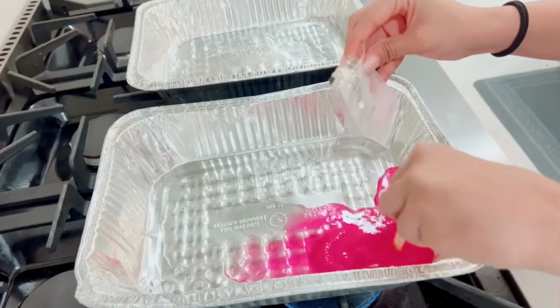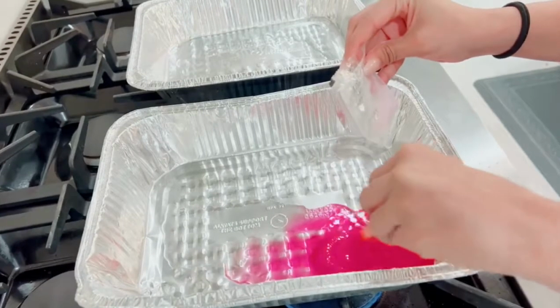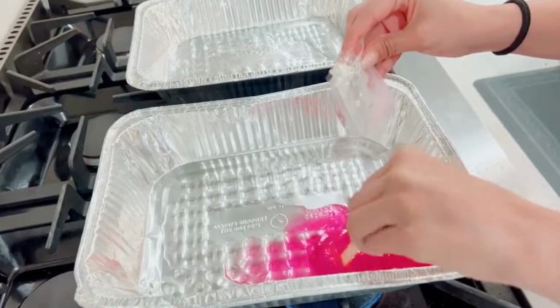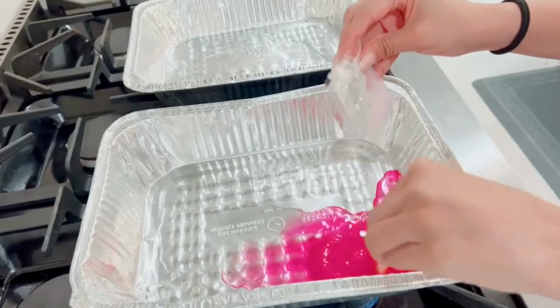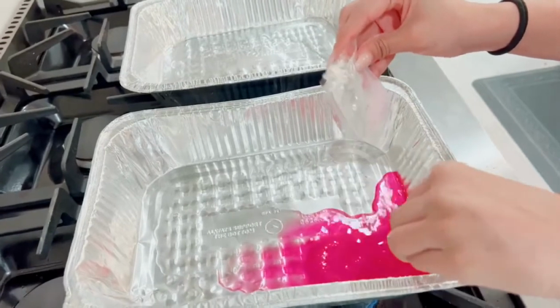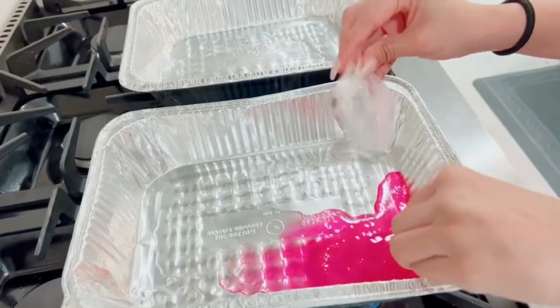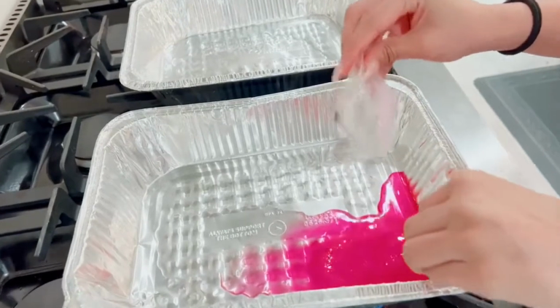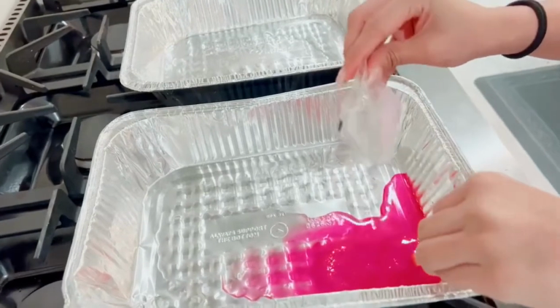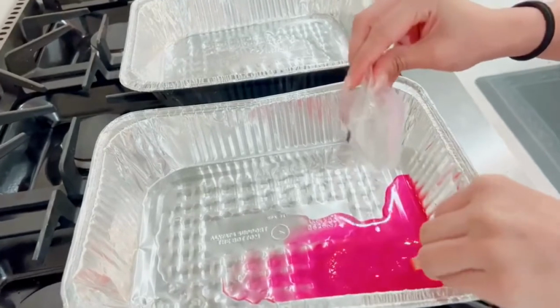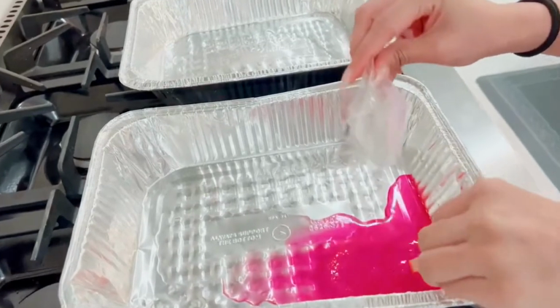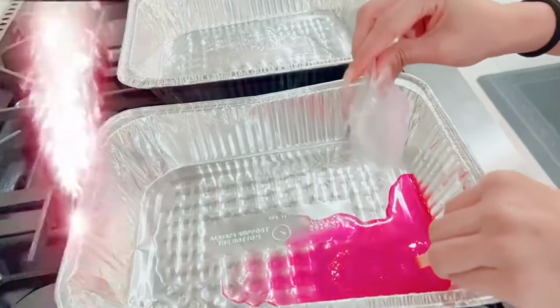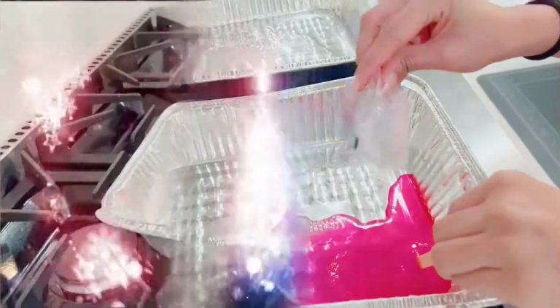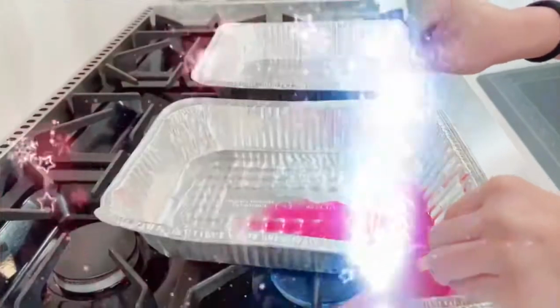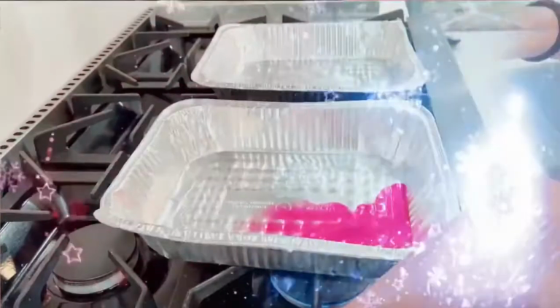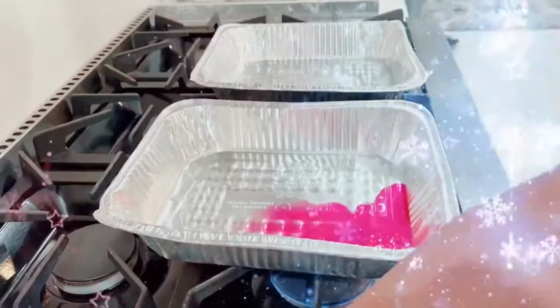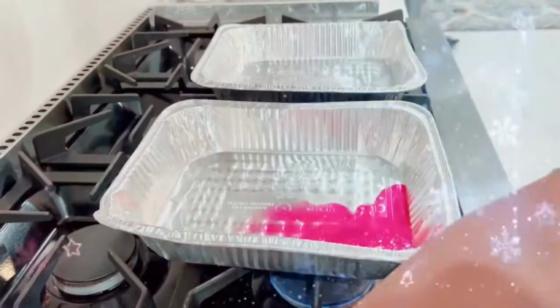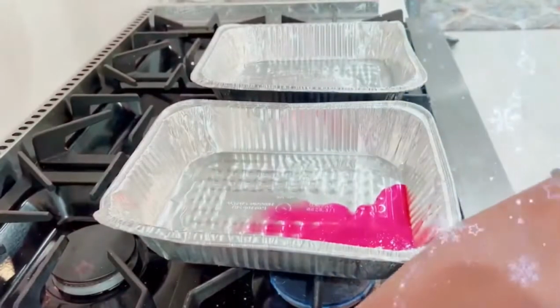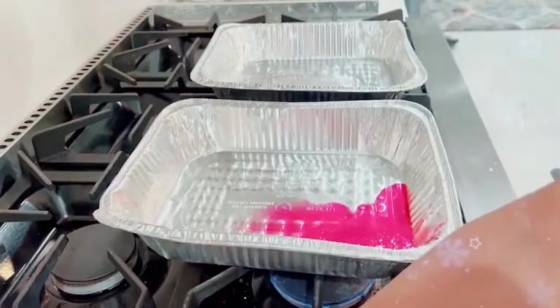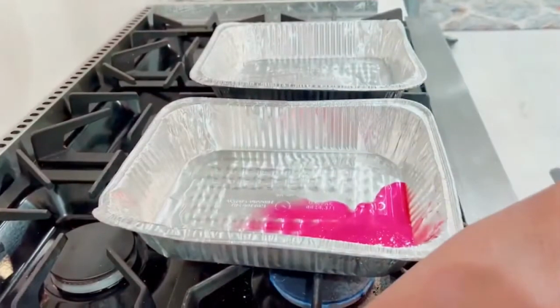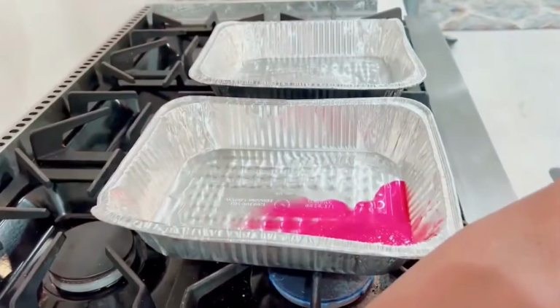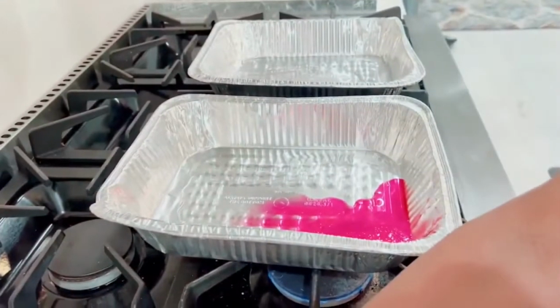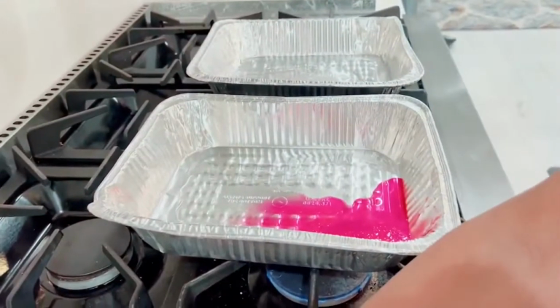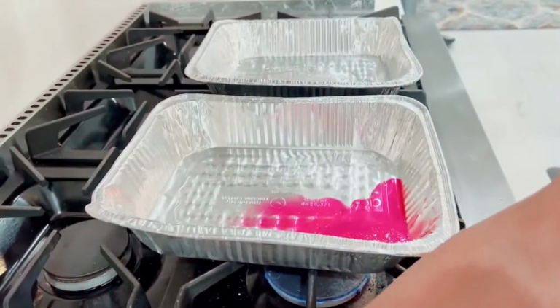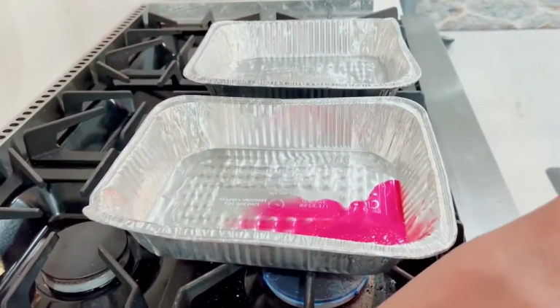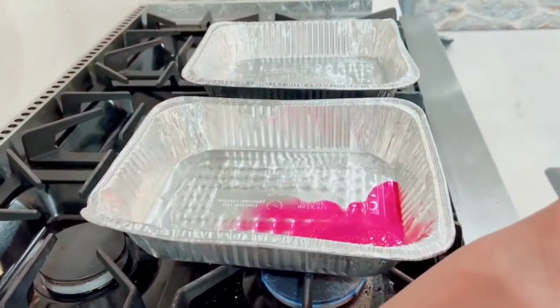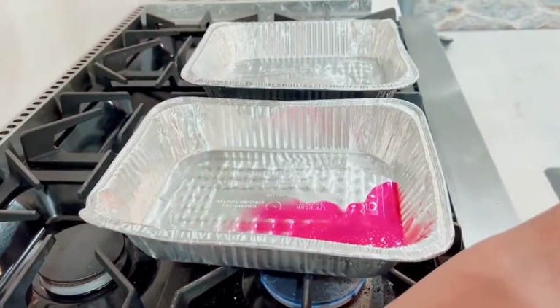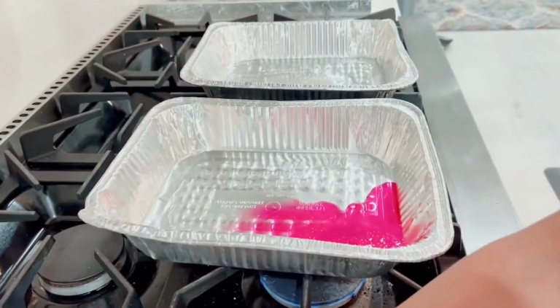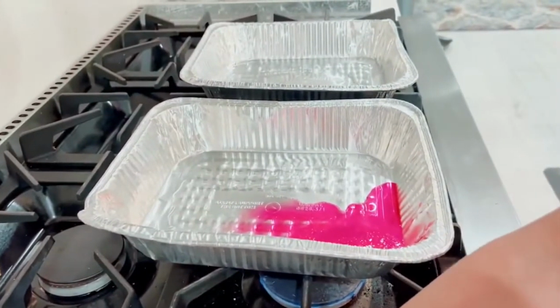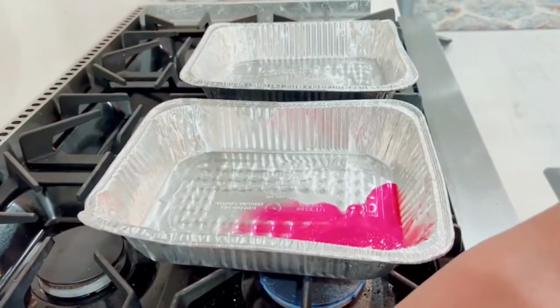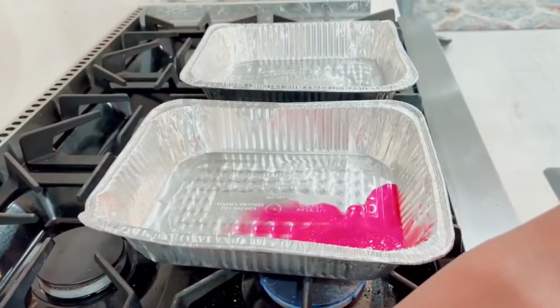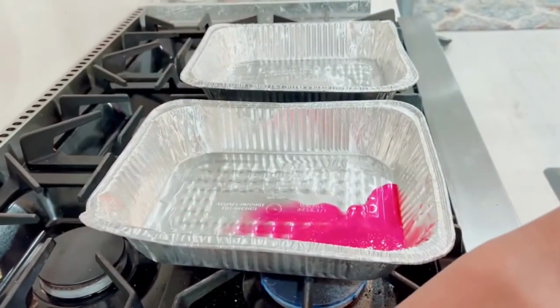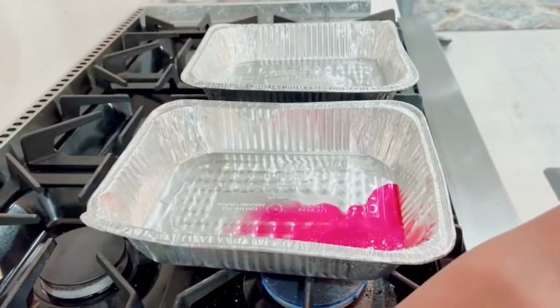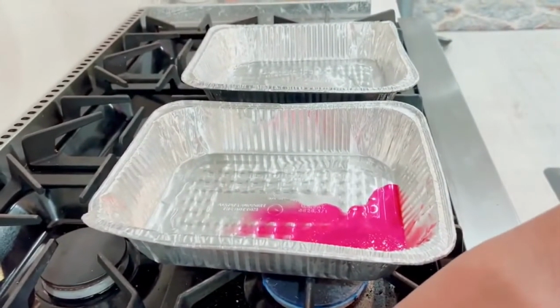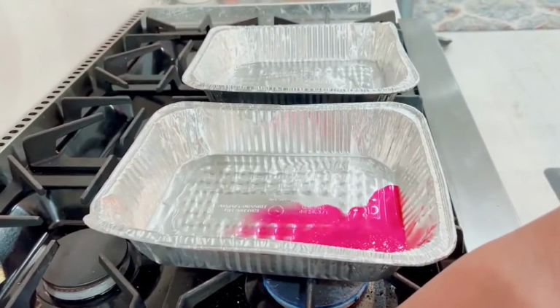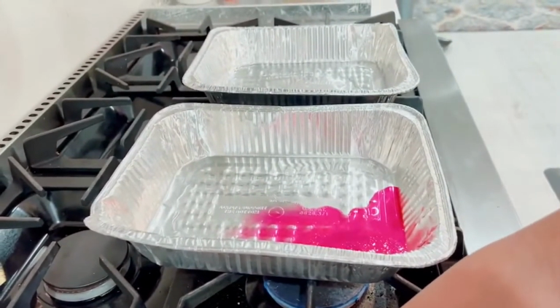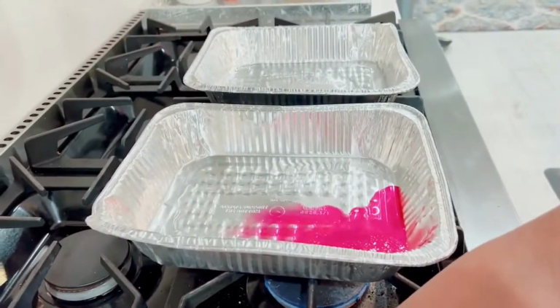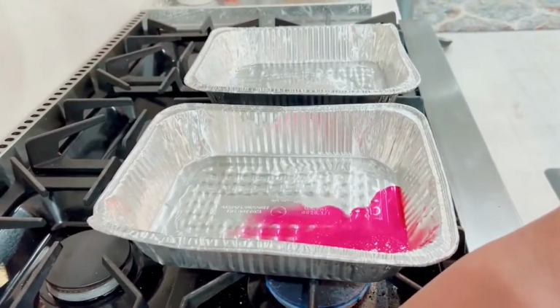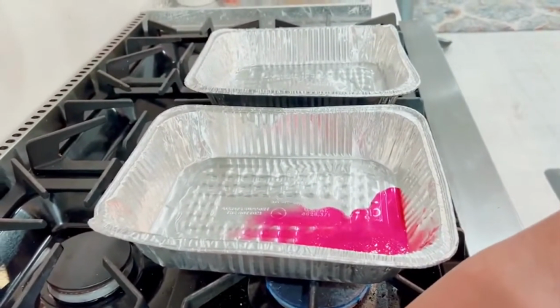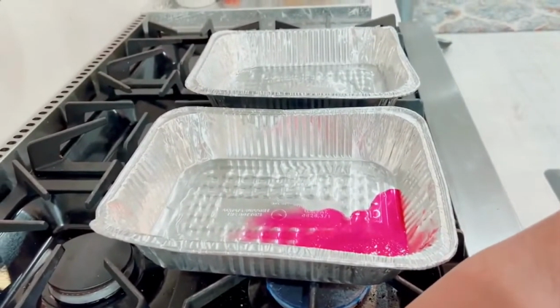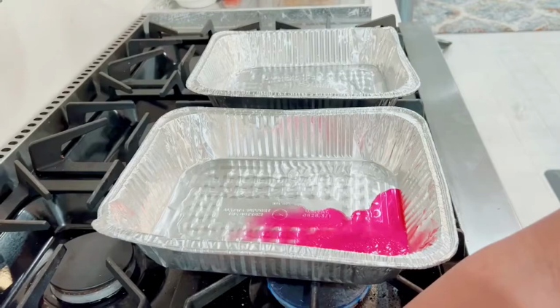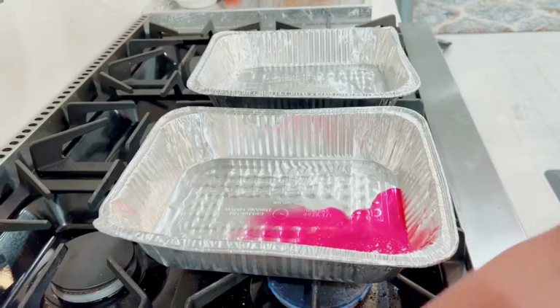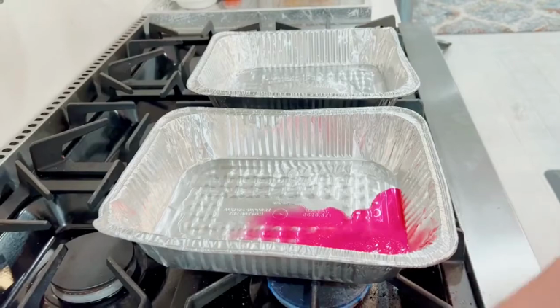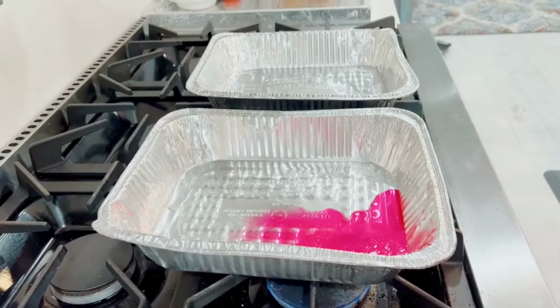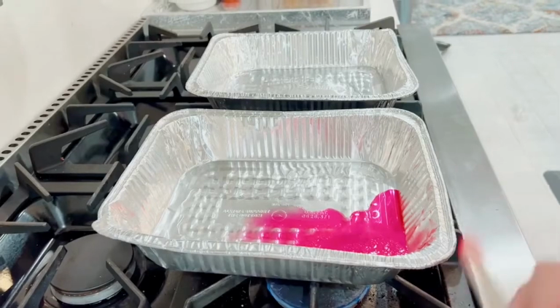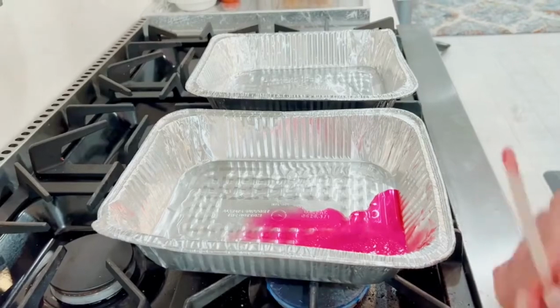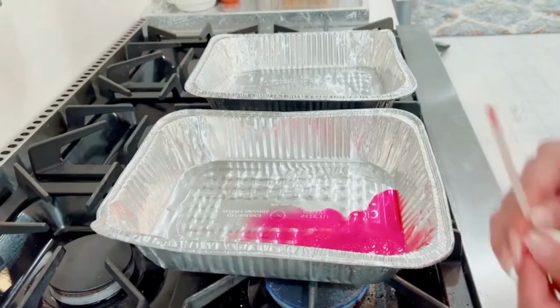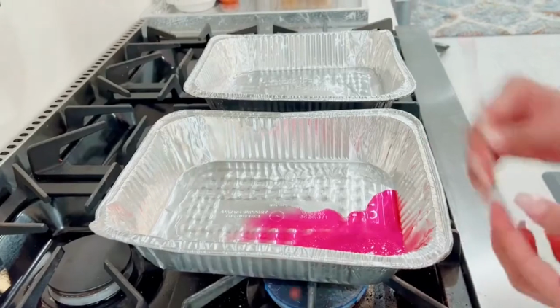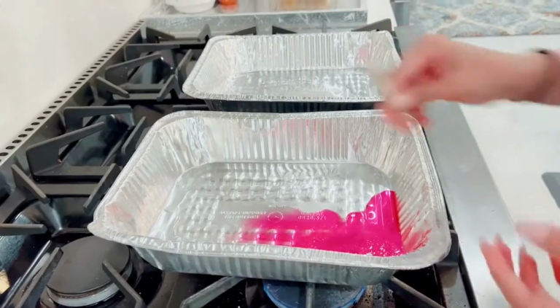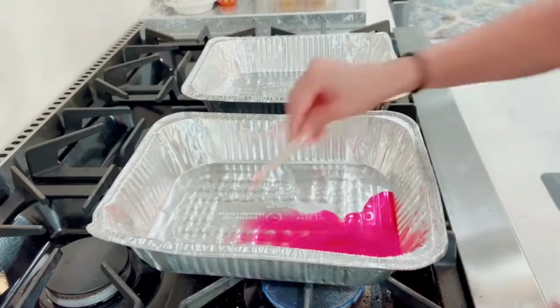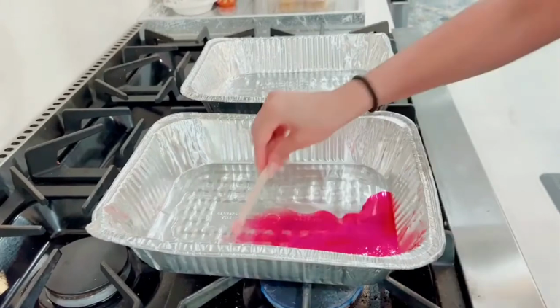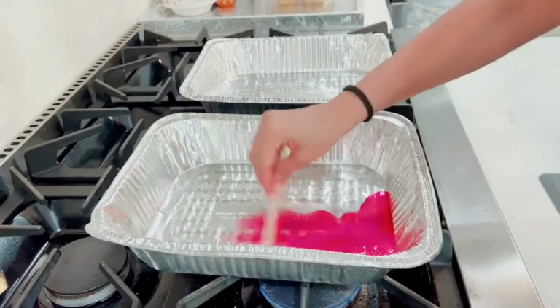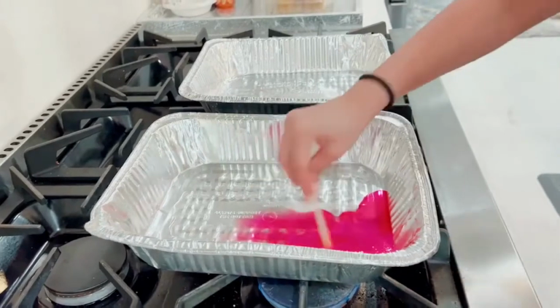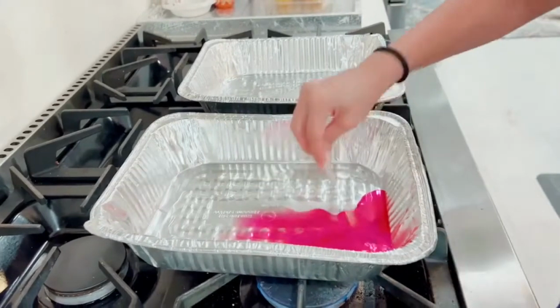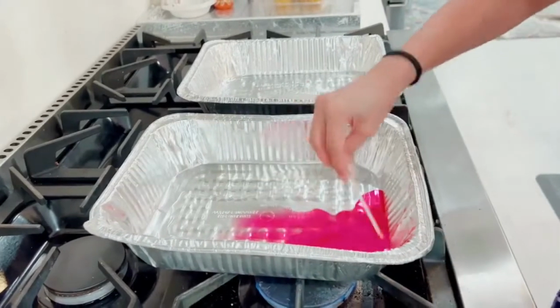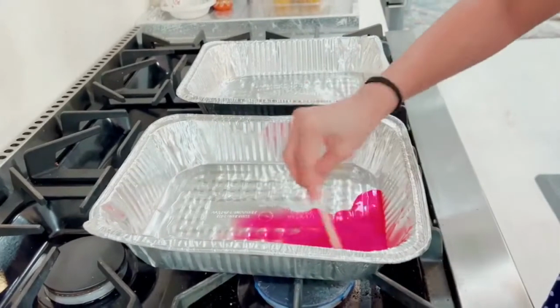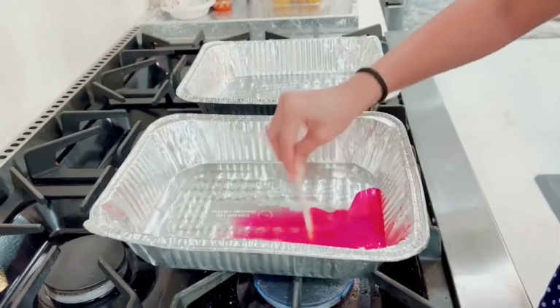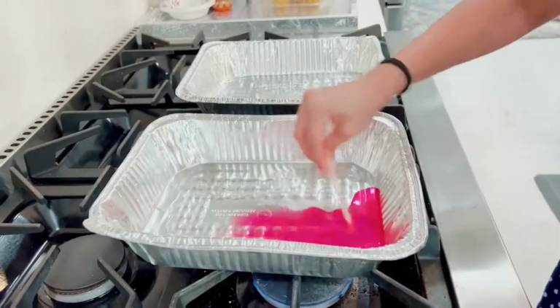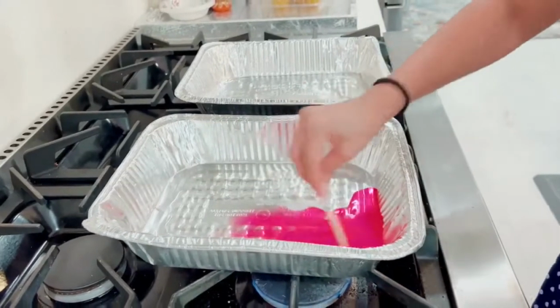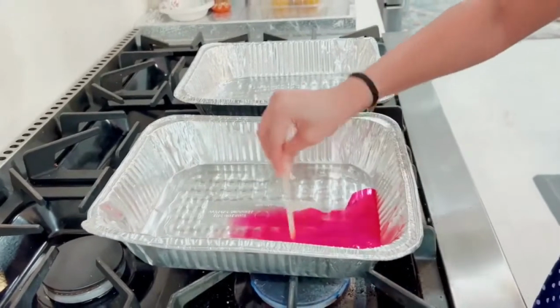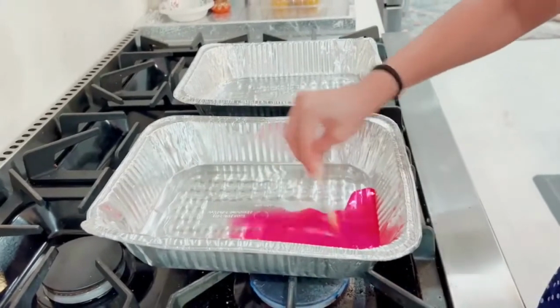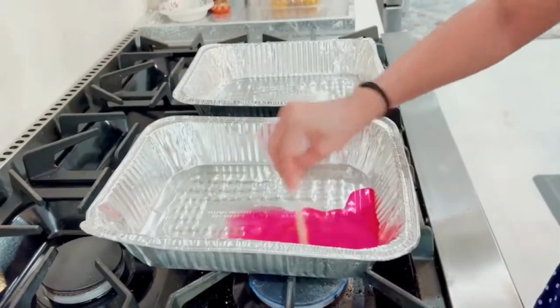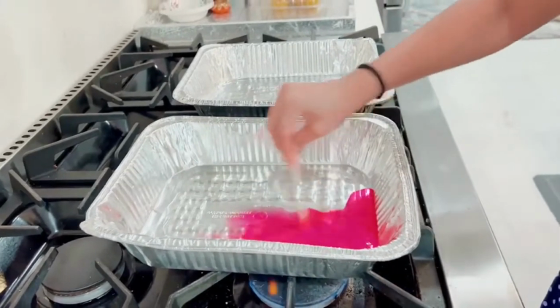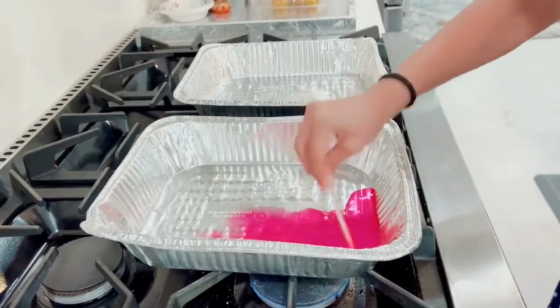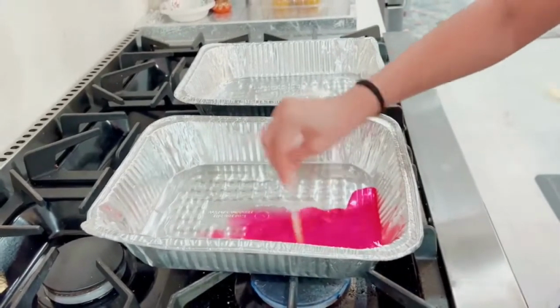Turn the little bit in the bag. Give me the next color. Next one.